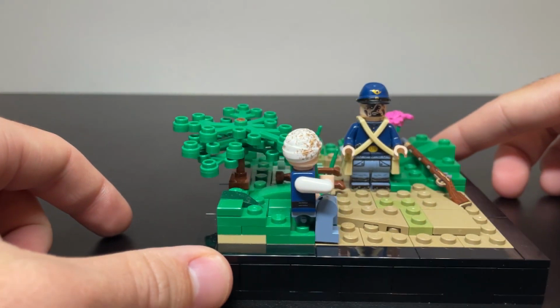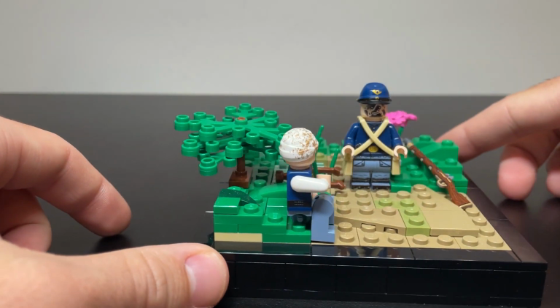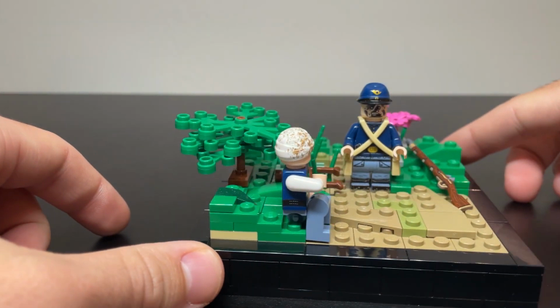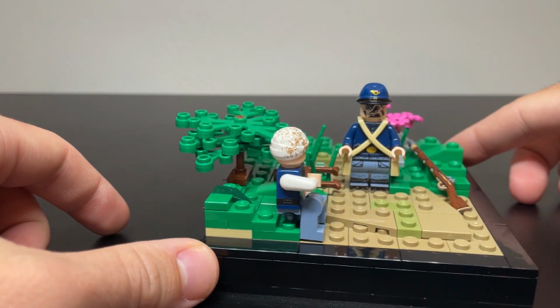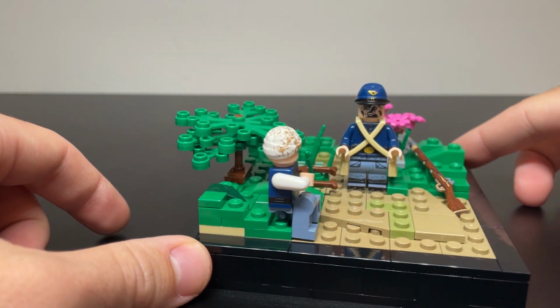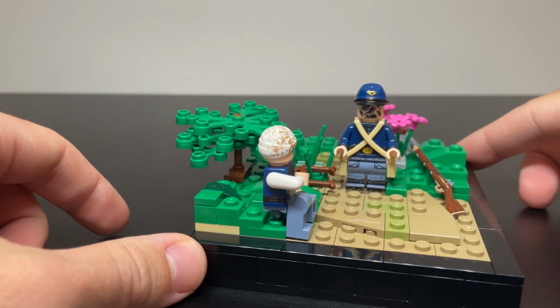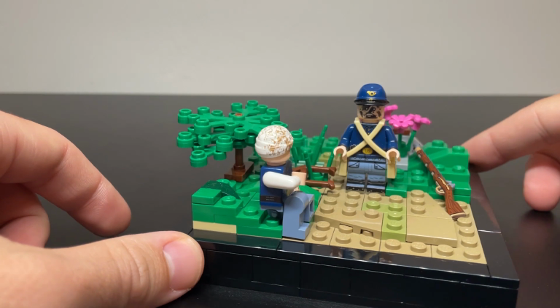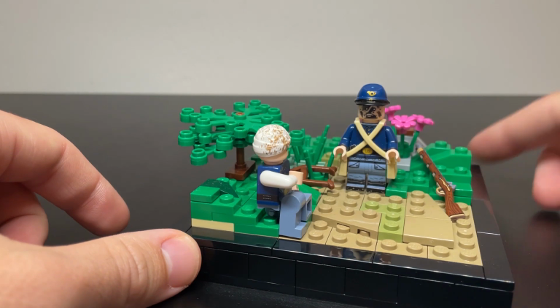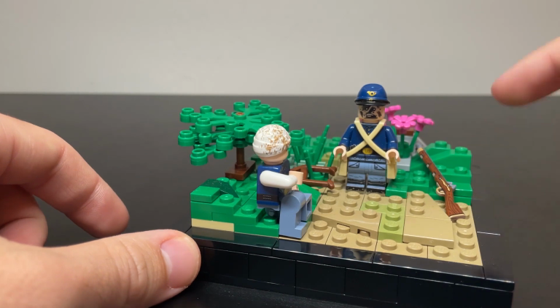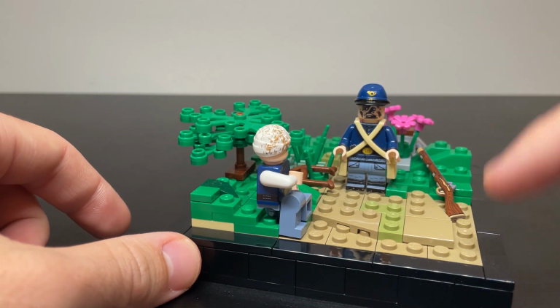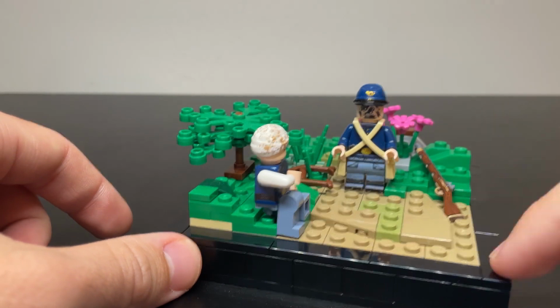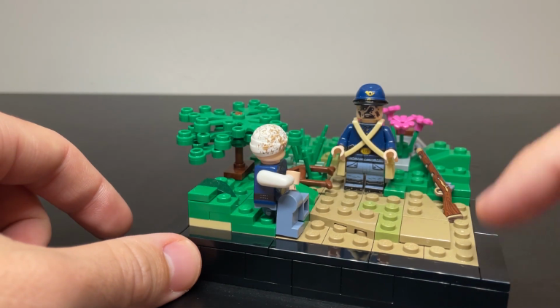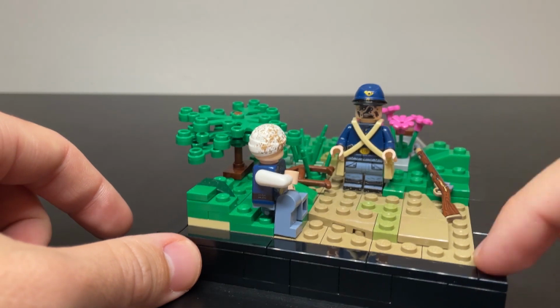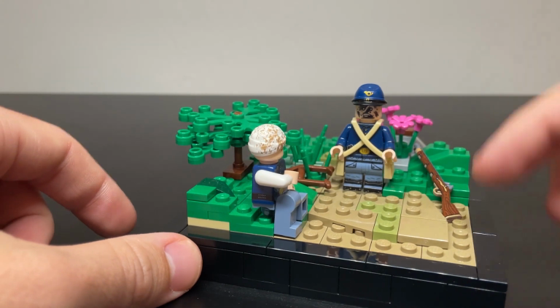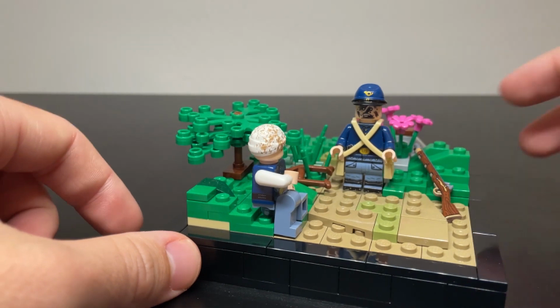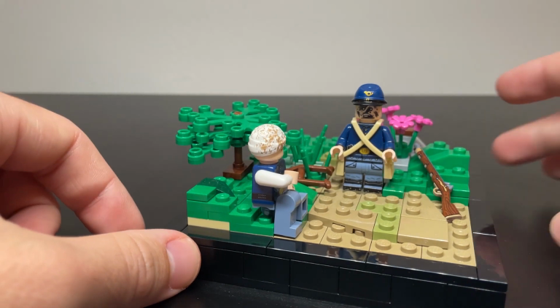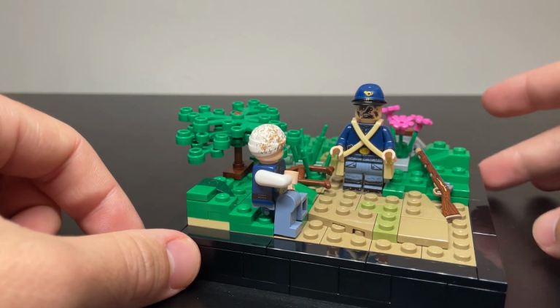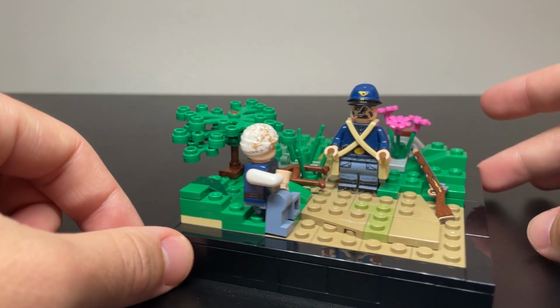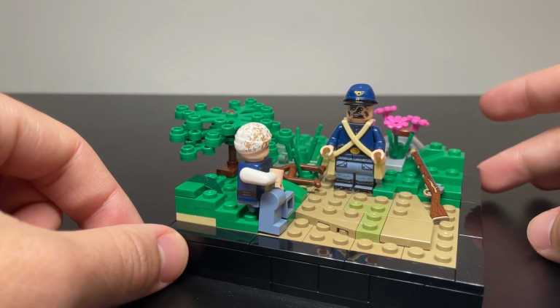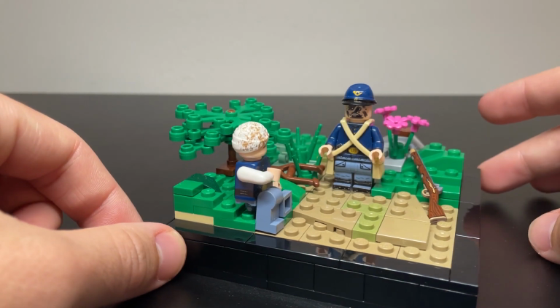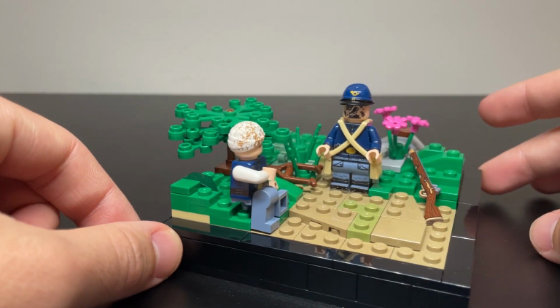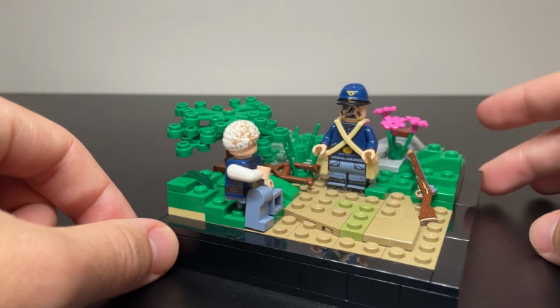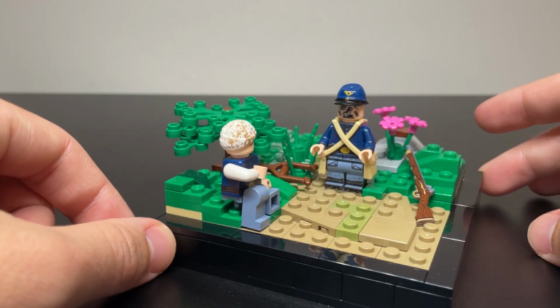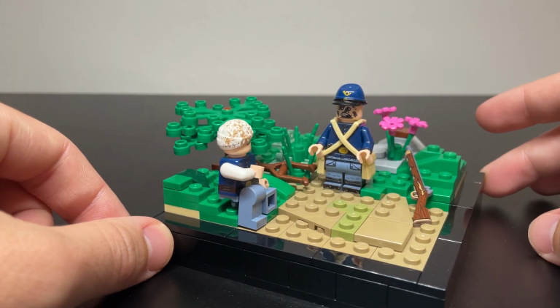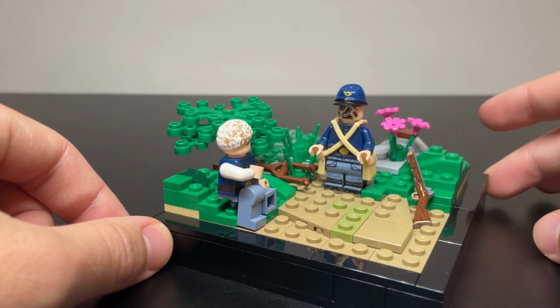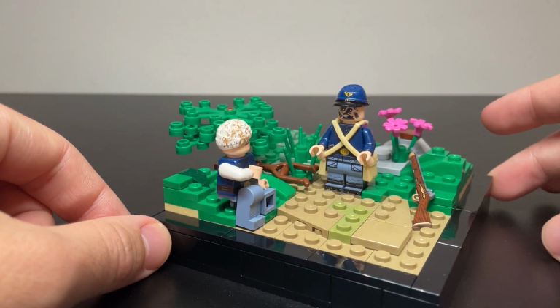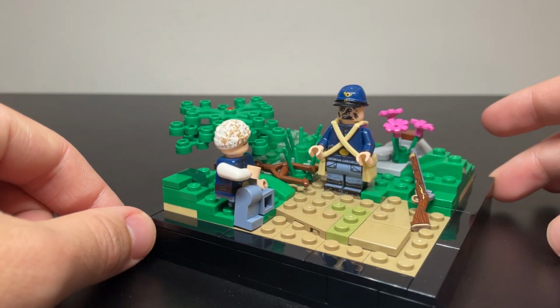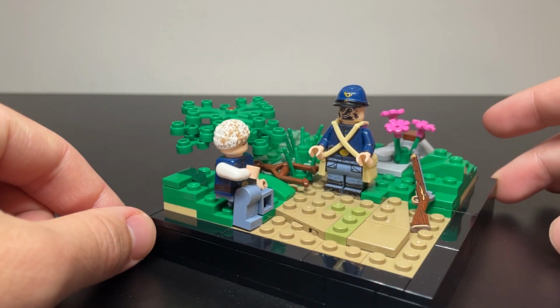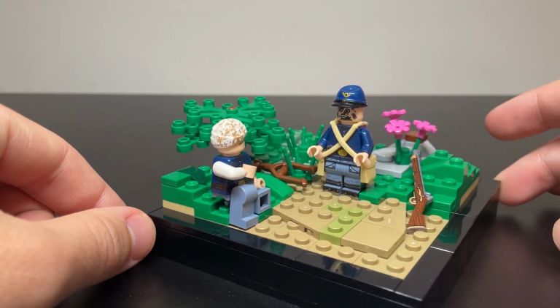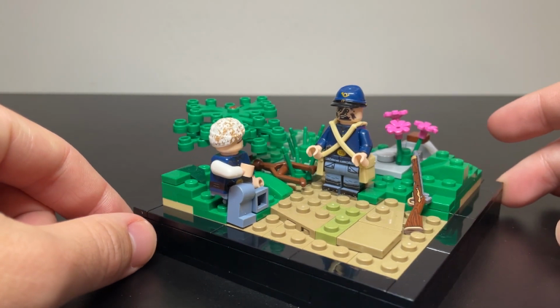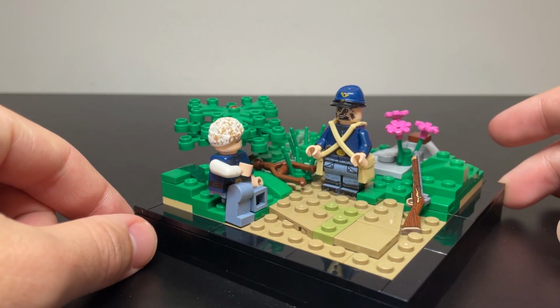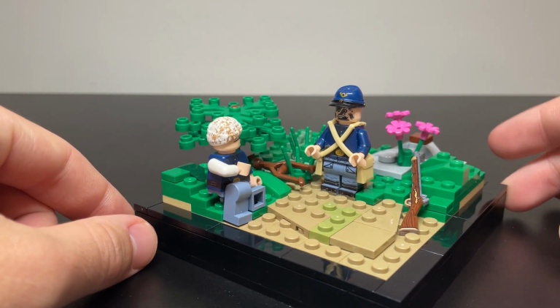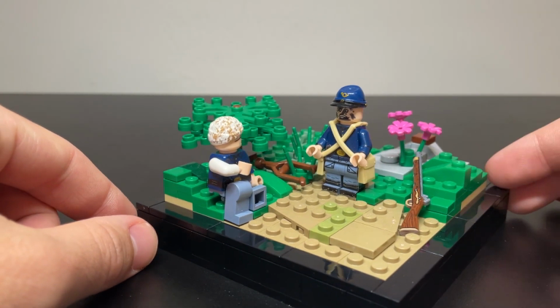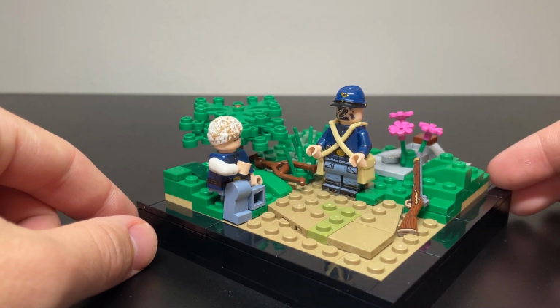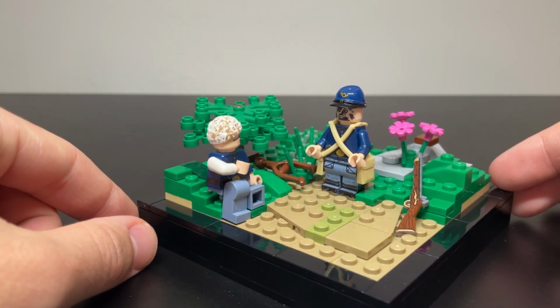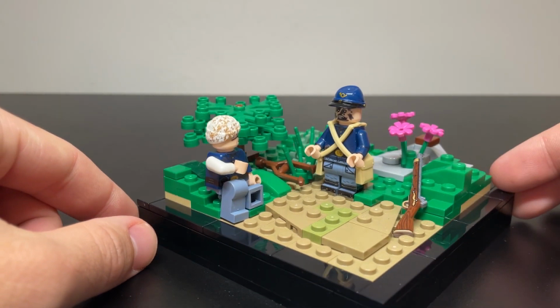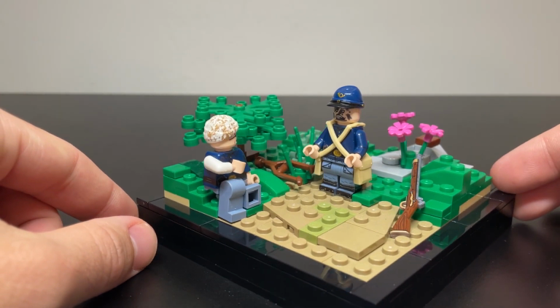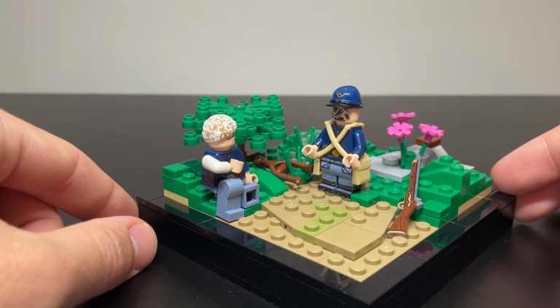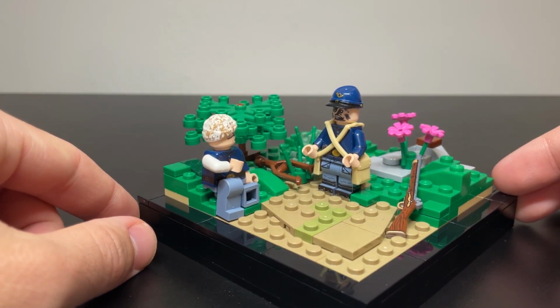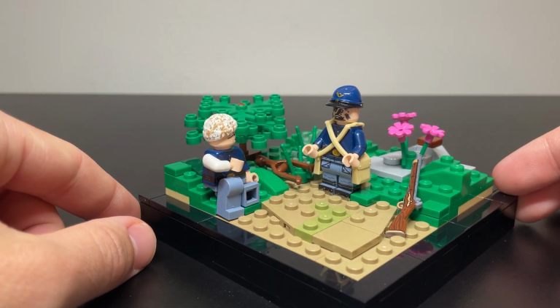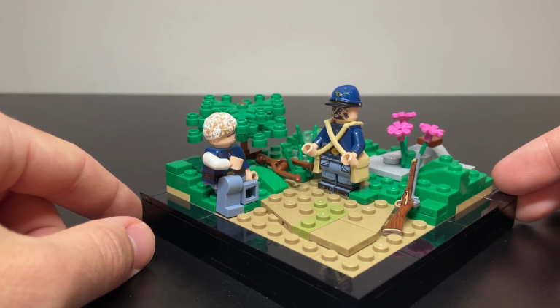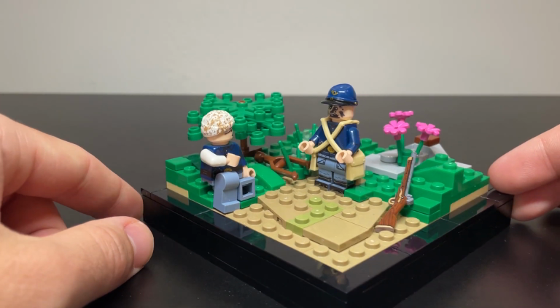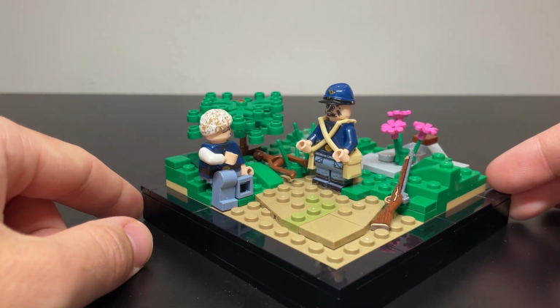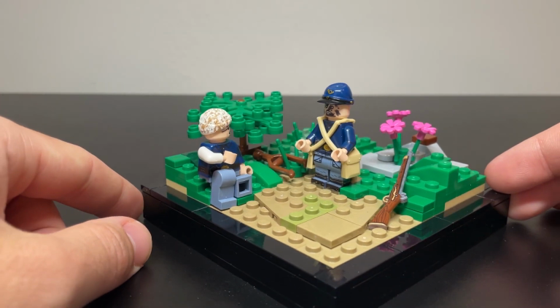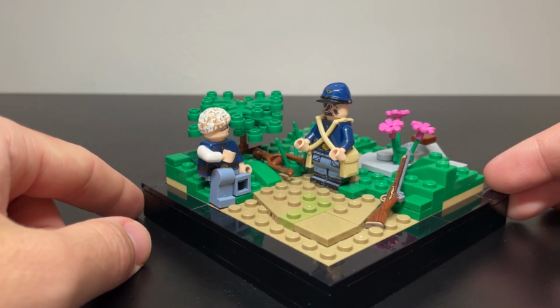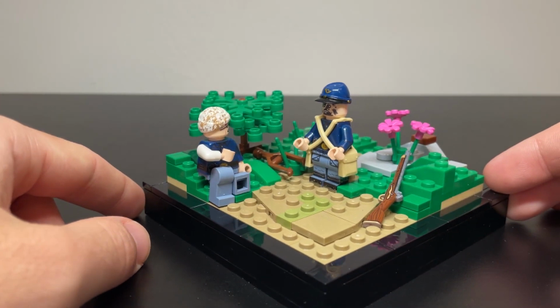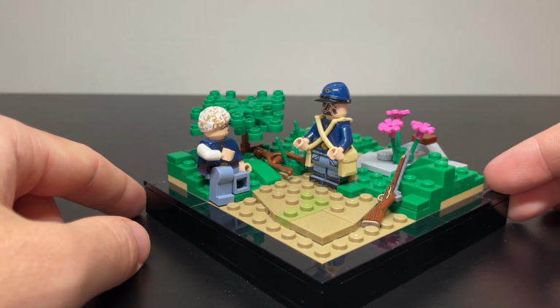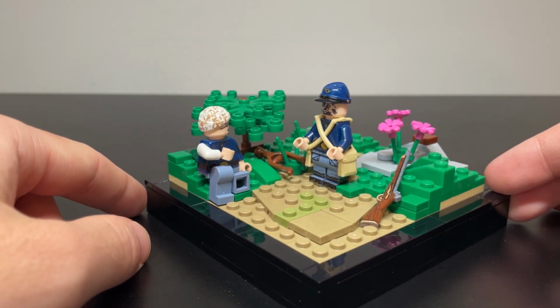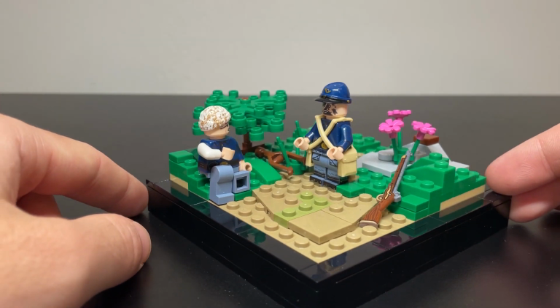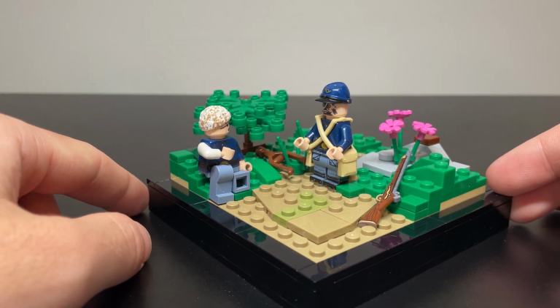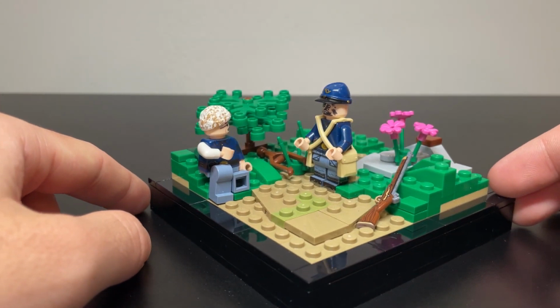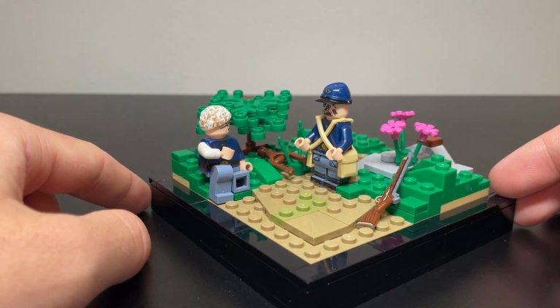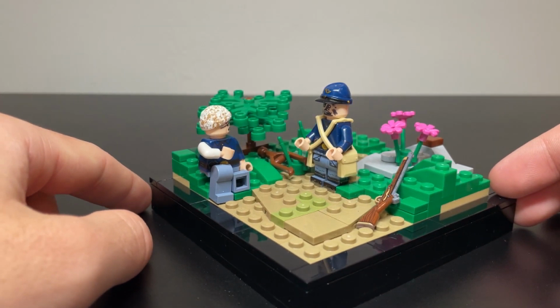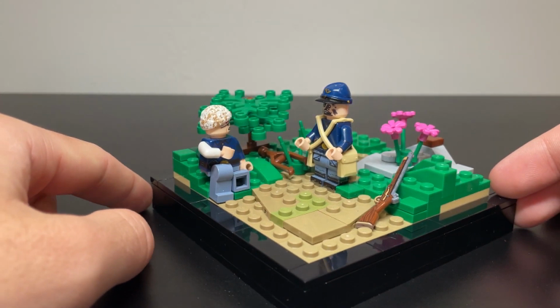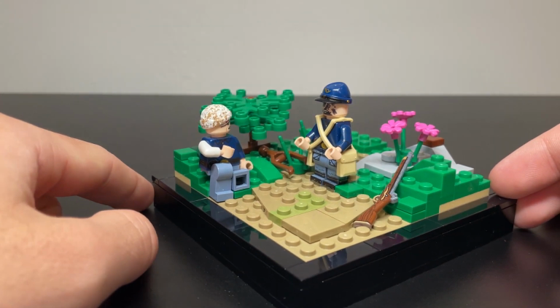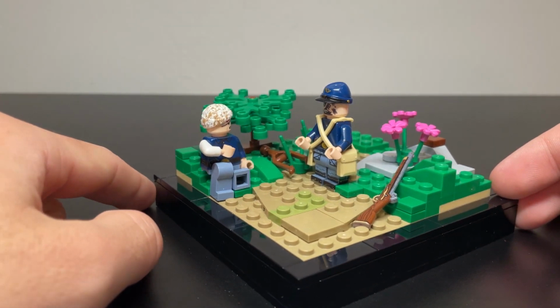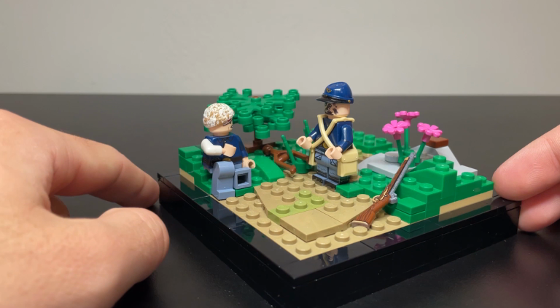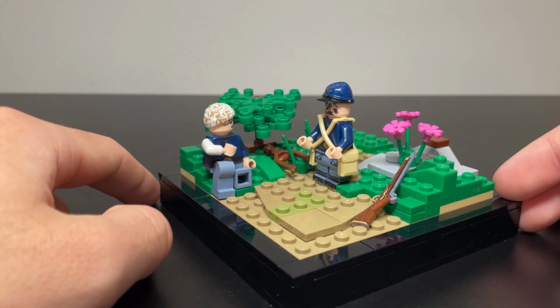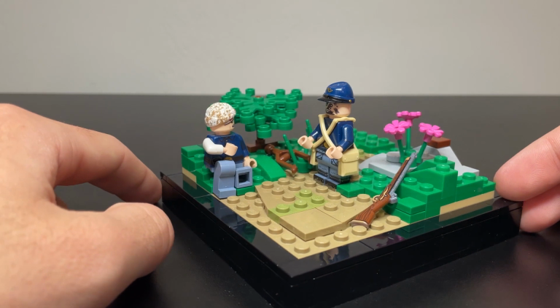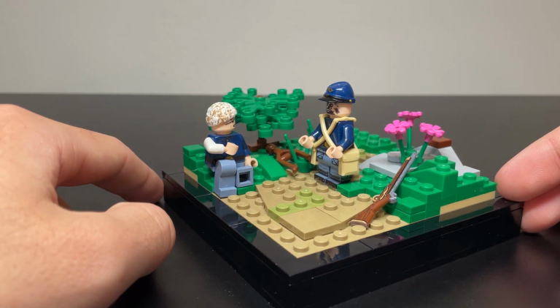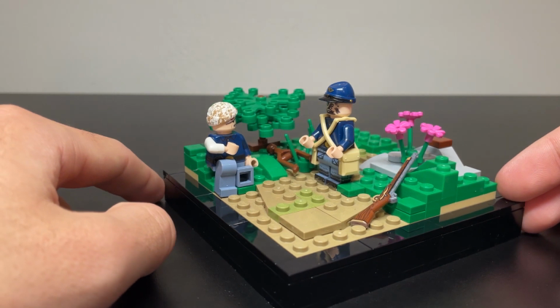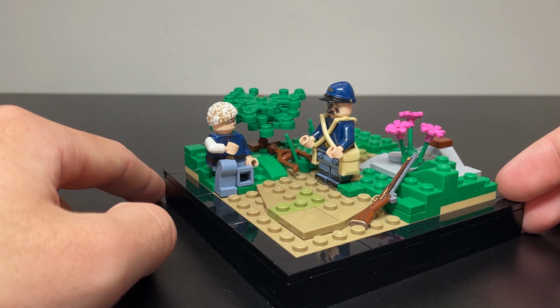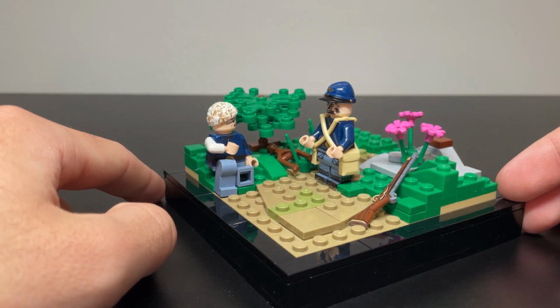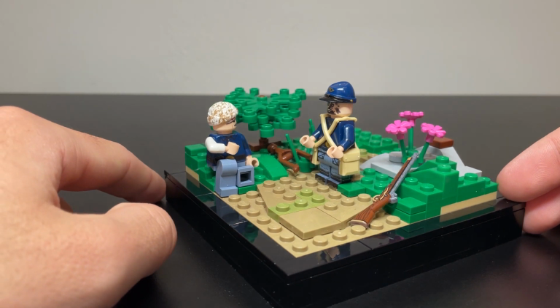I think that this black border just makes me feel like I have to do better, essentially, when it's around a MOC of mine.